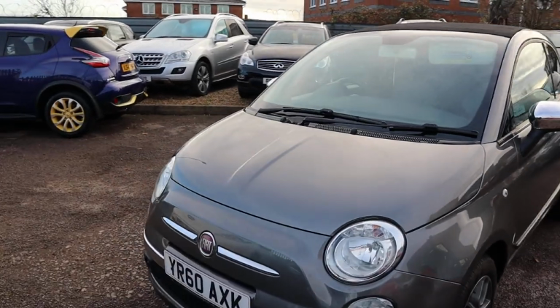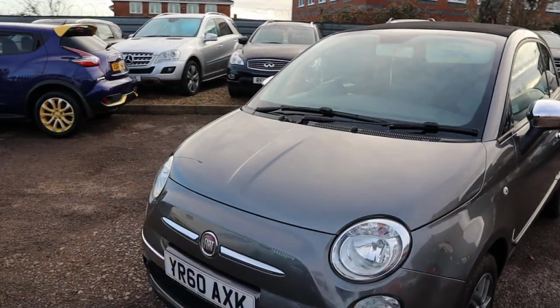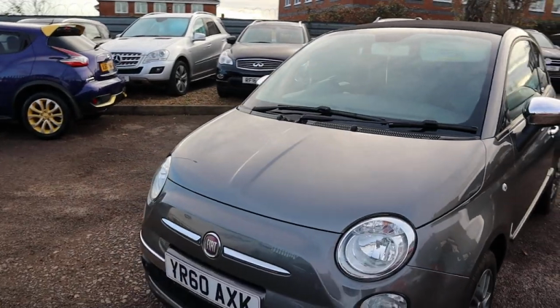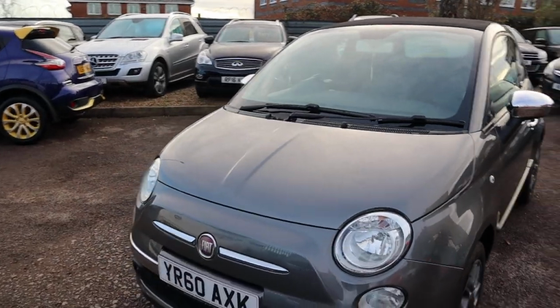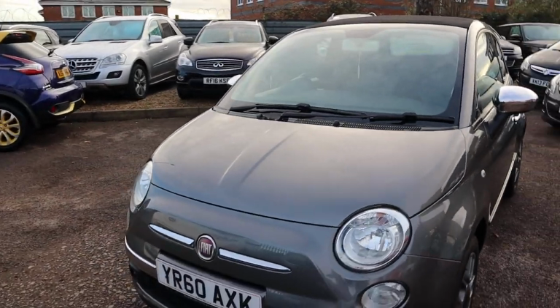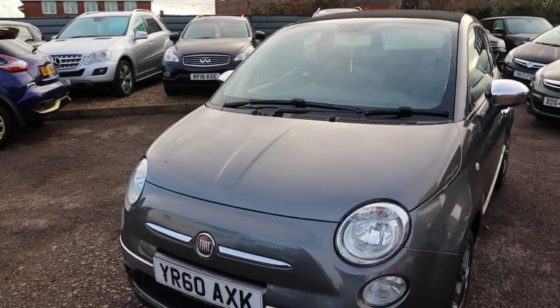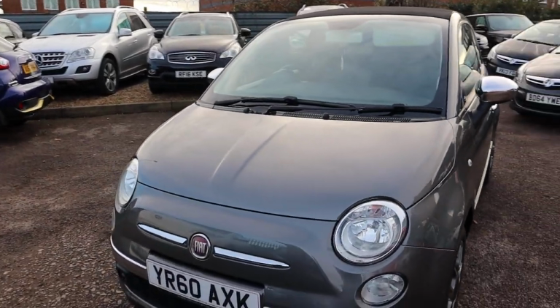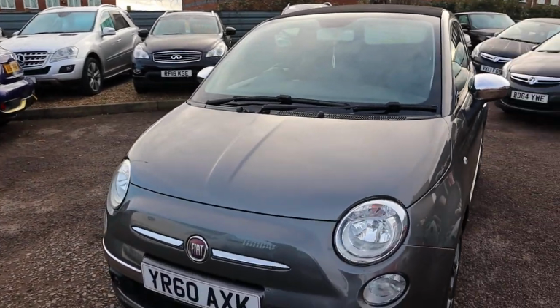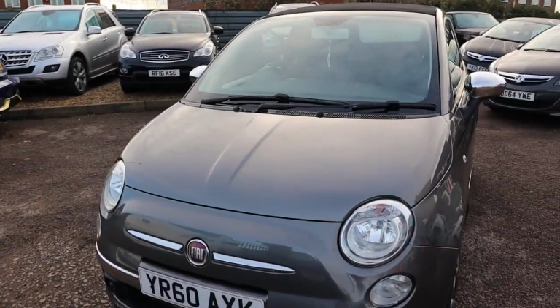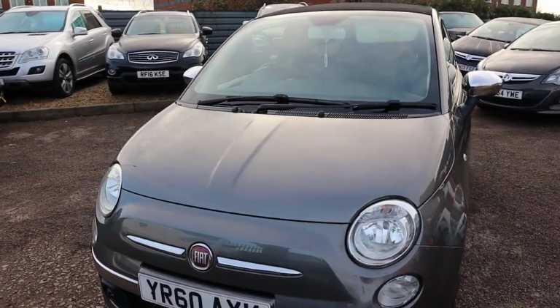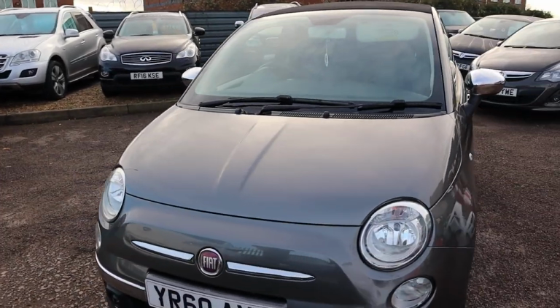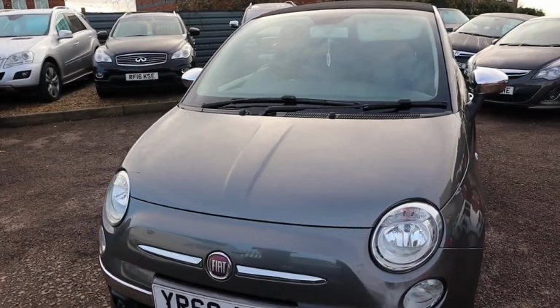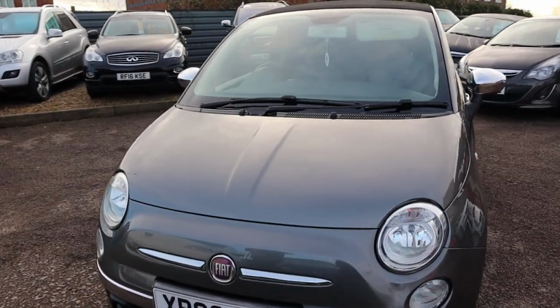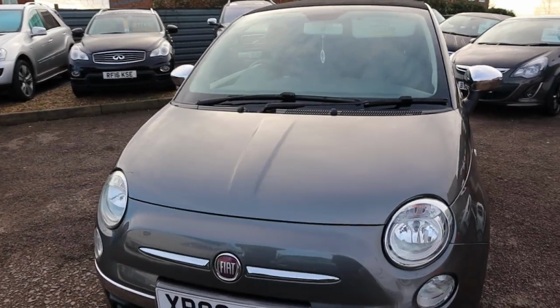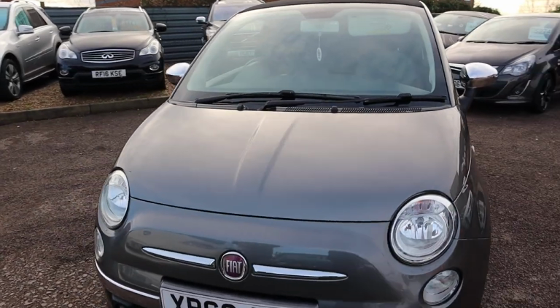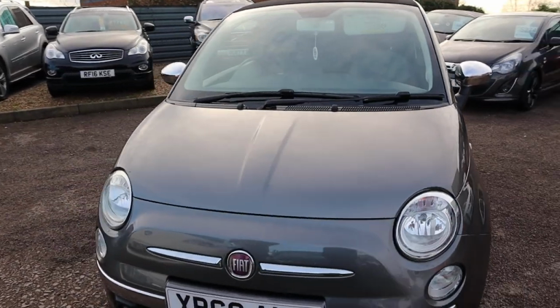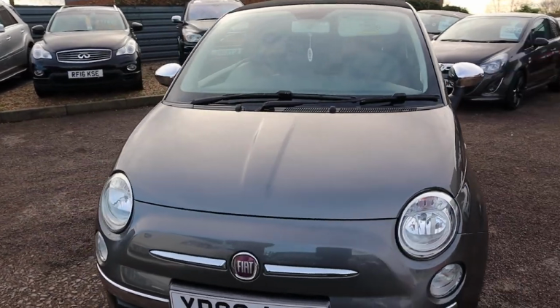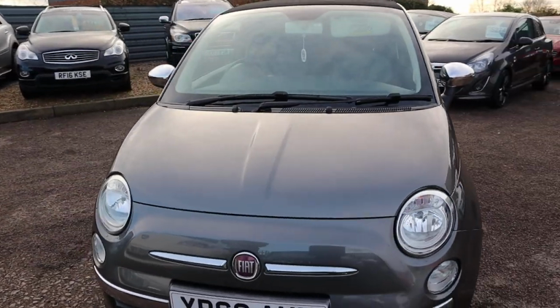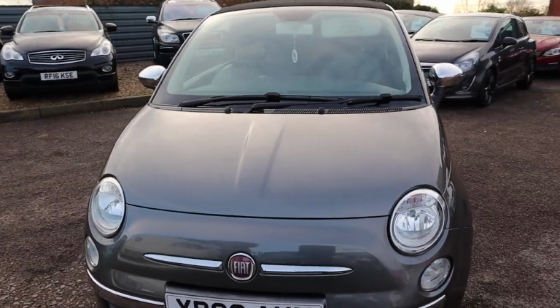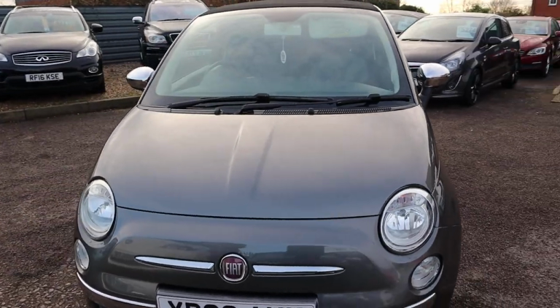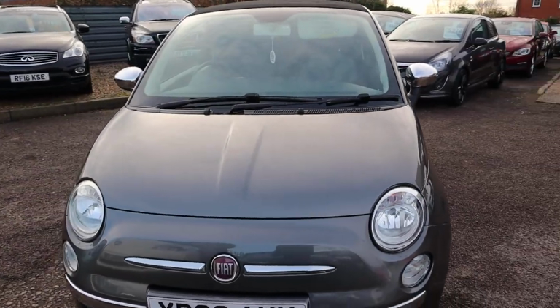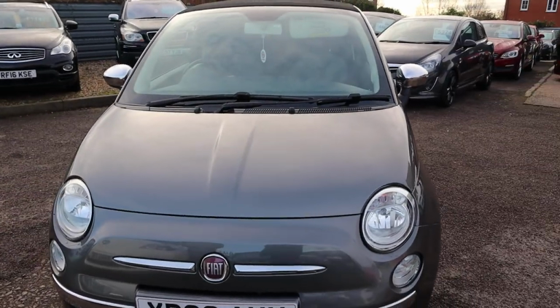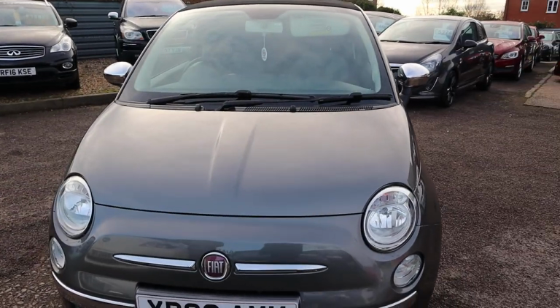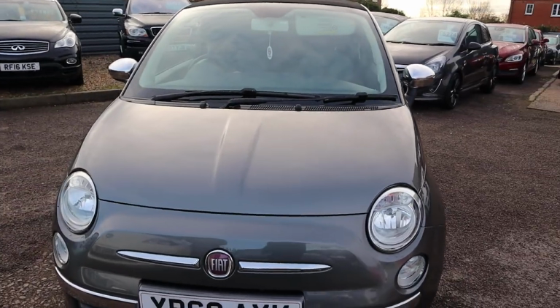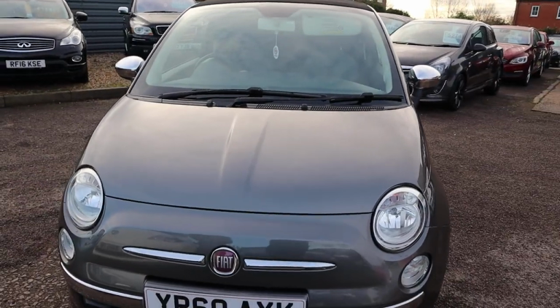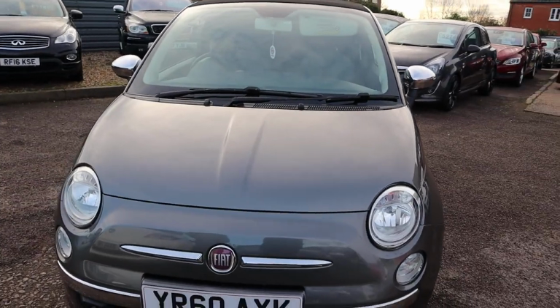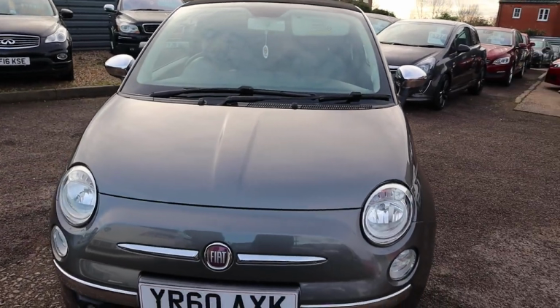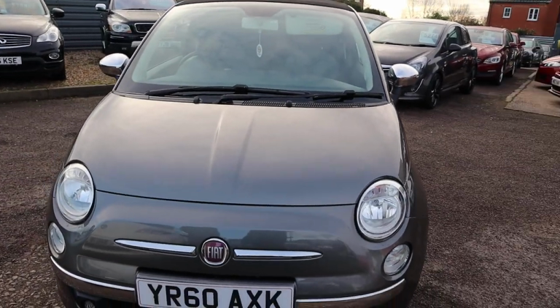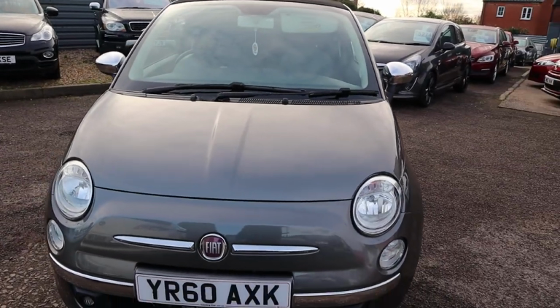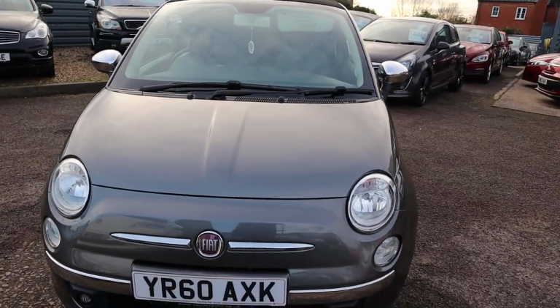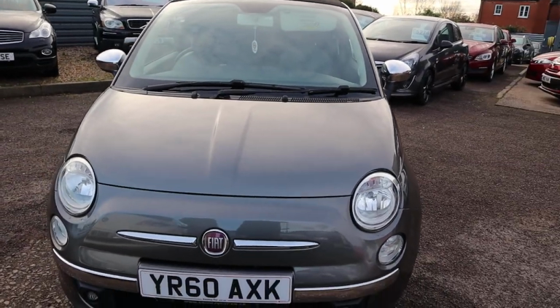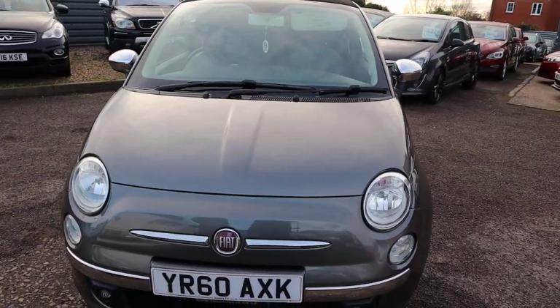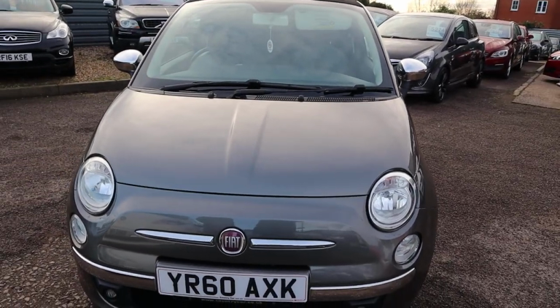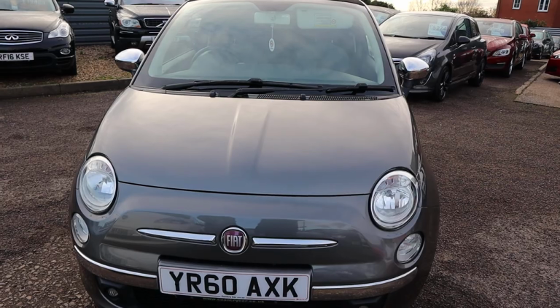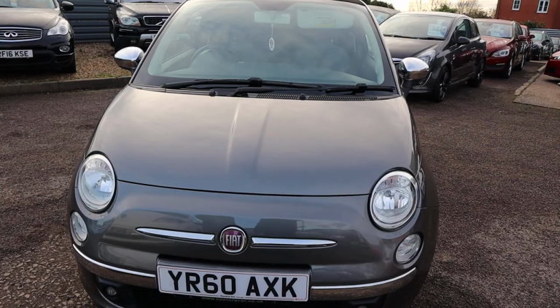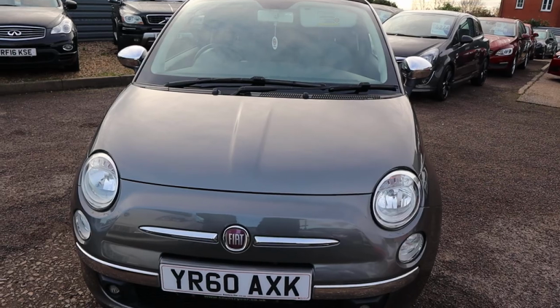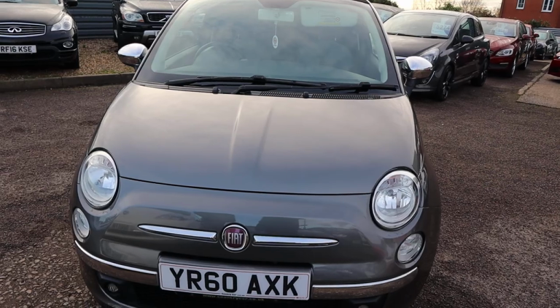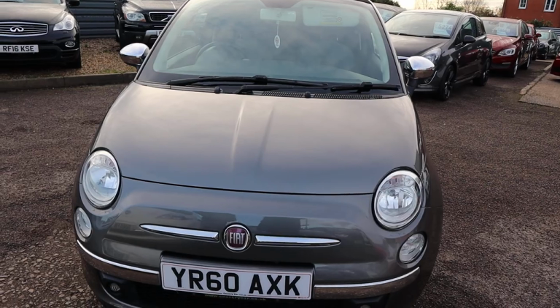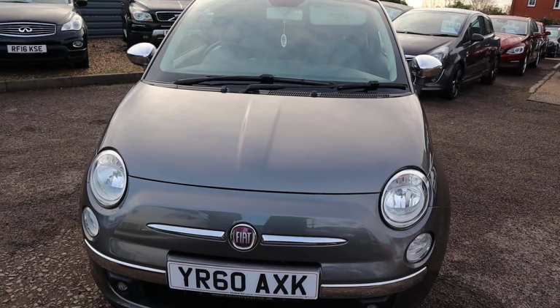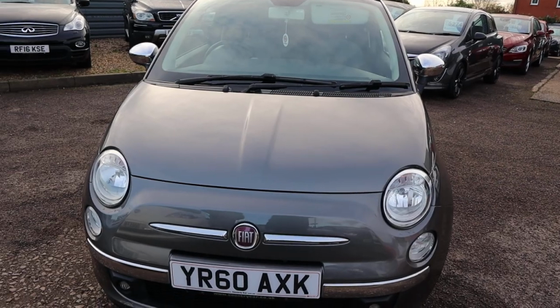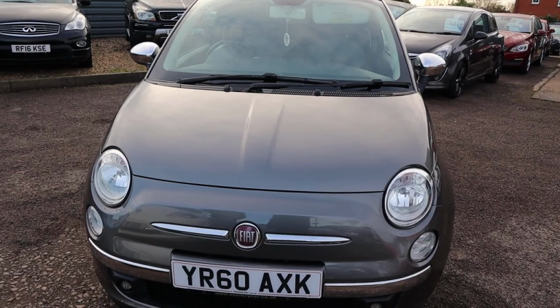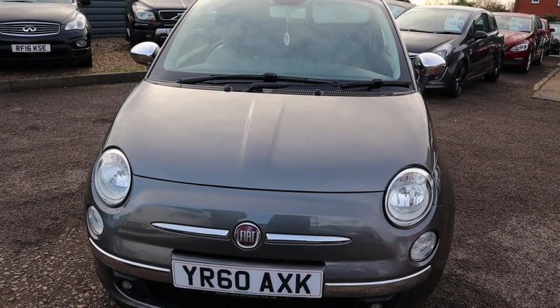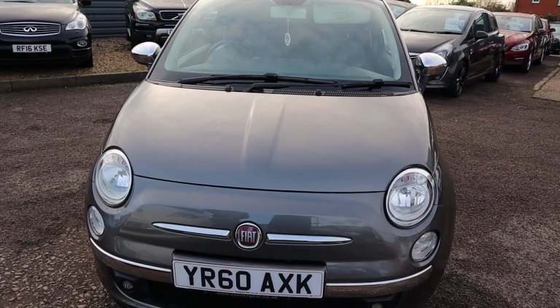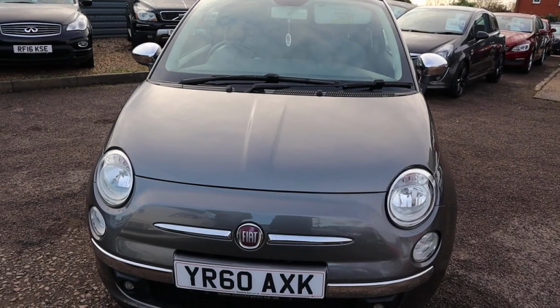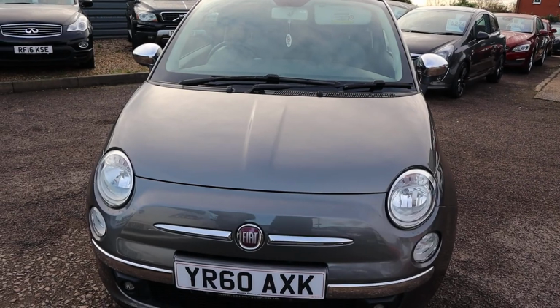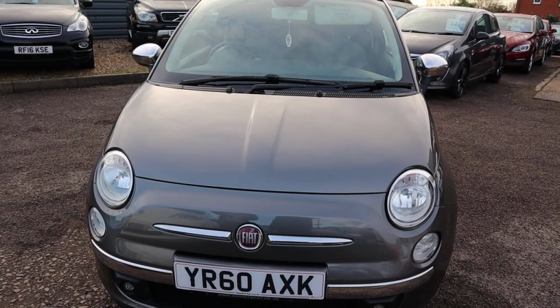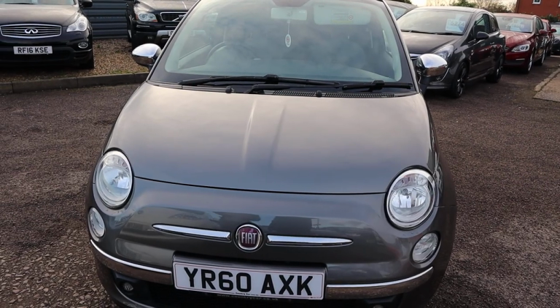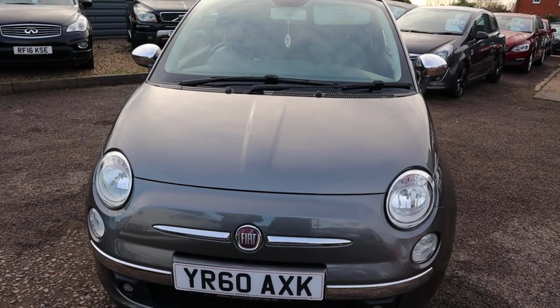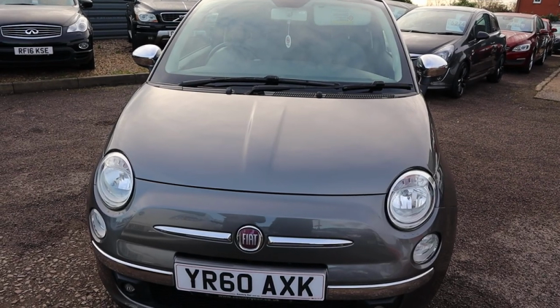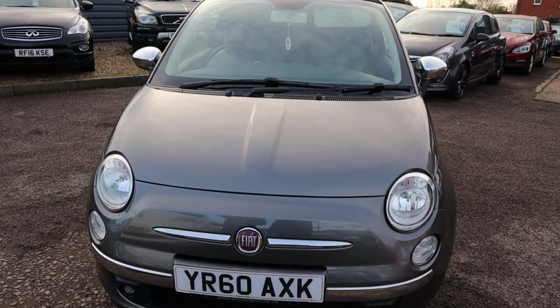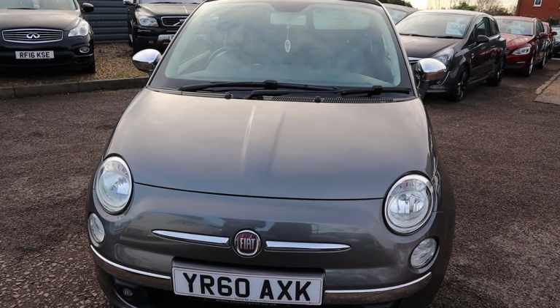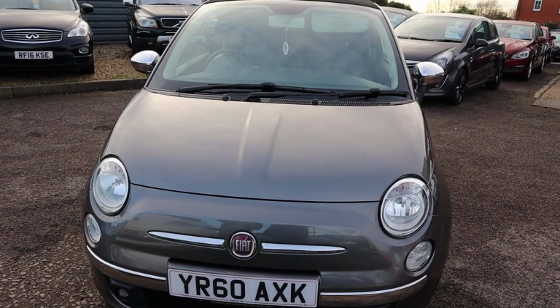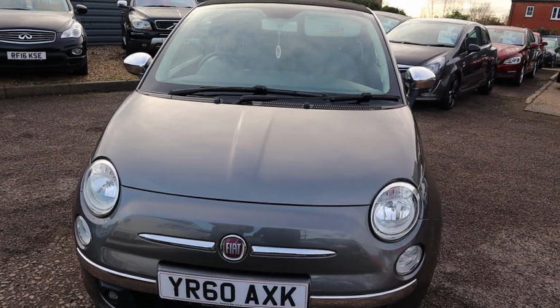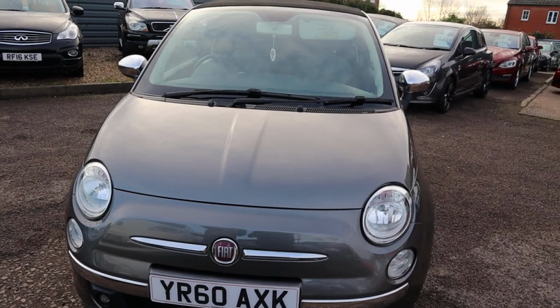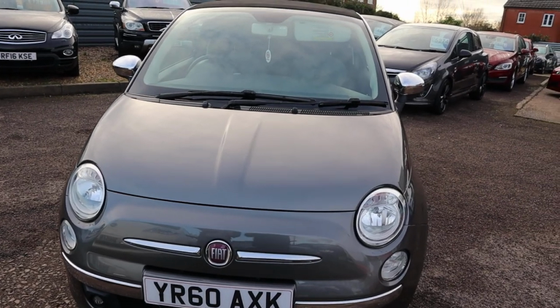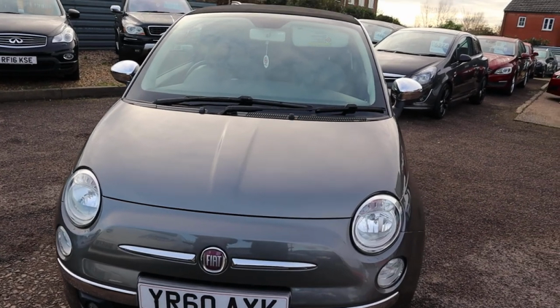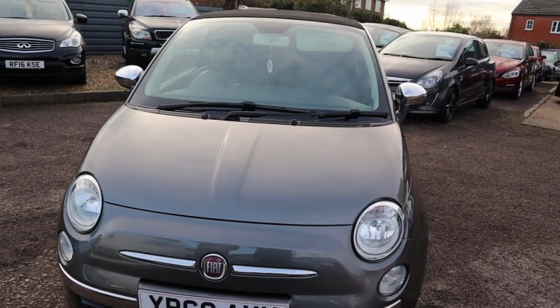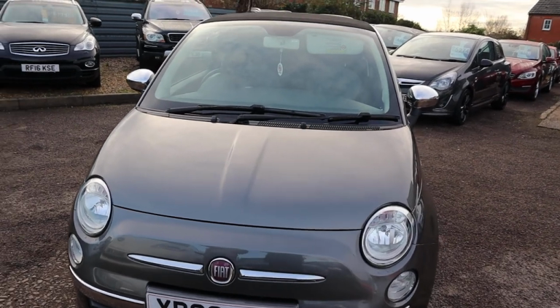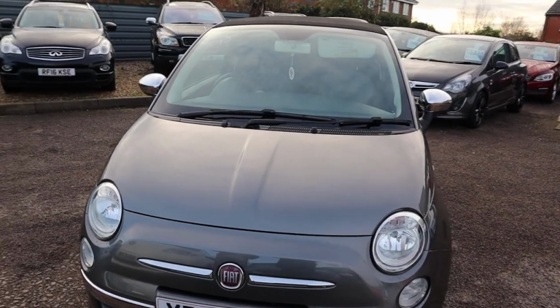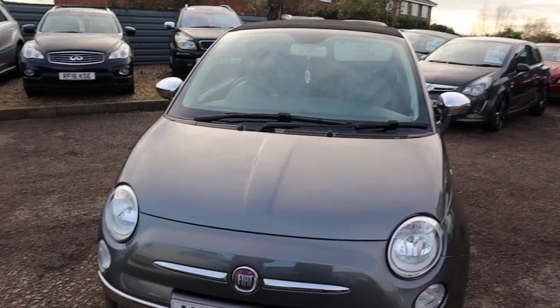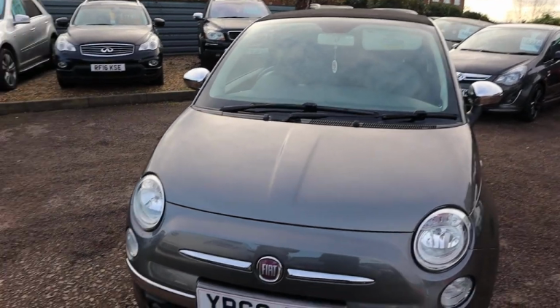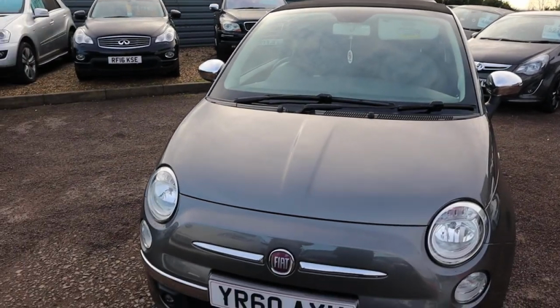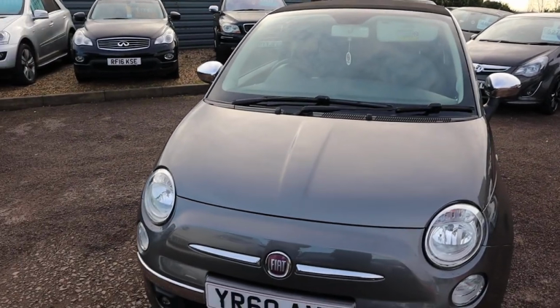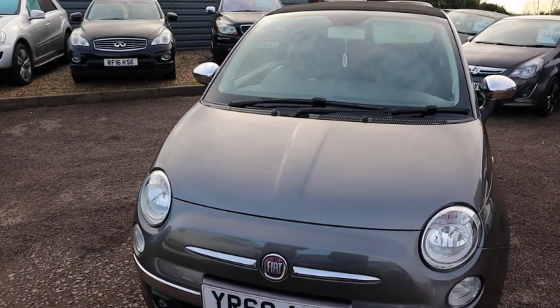It's a manual, obviously it's in grey, it's a lovely amount of spec. I'd recommend having a look at it on the website, countrycar.co.uk.